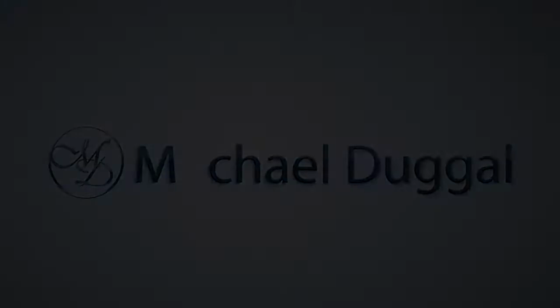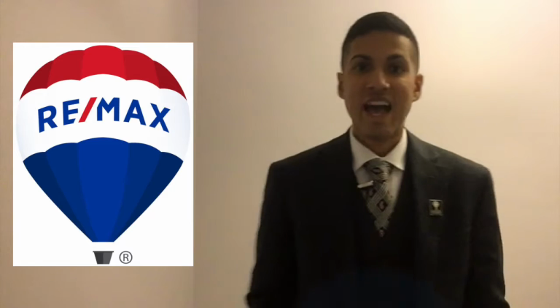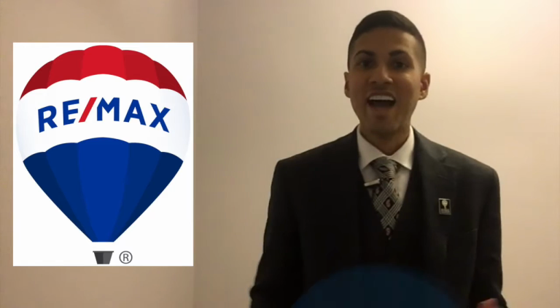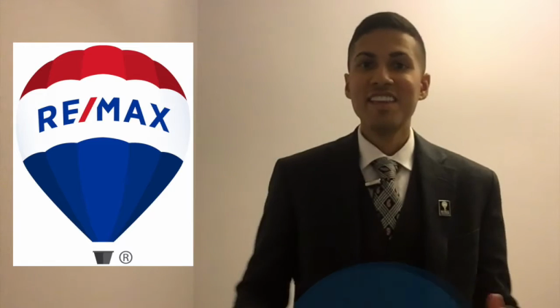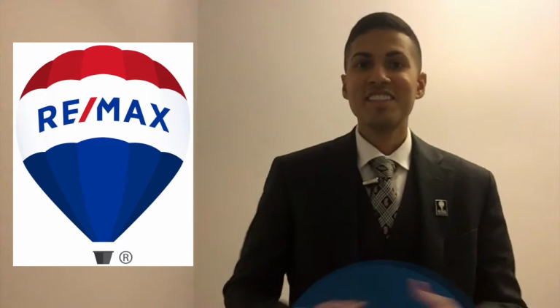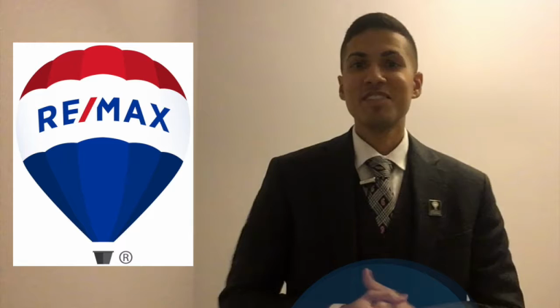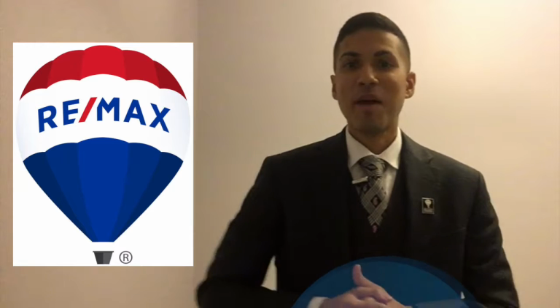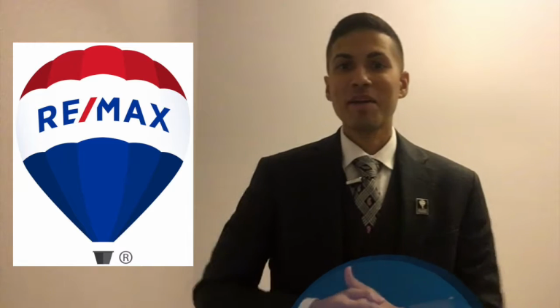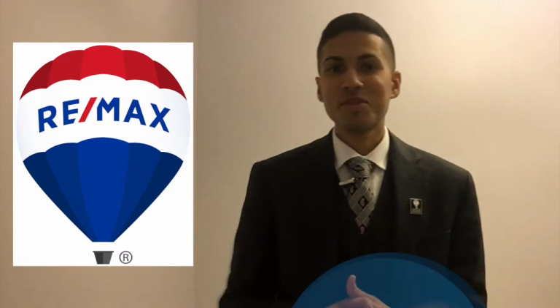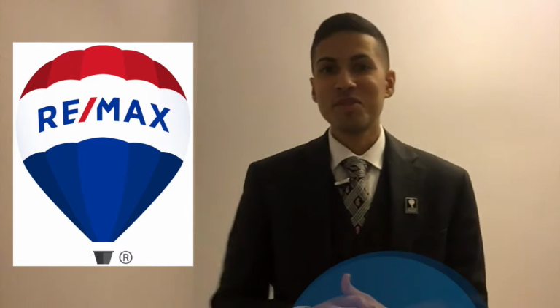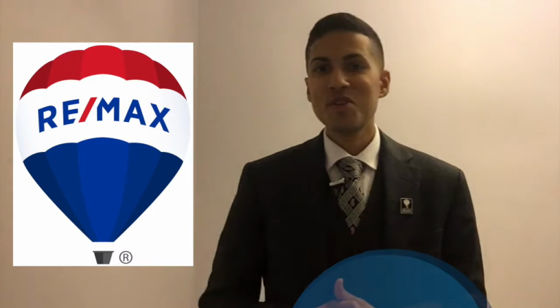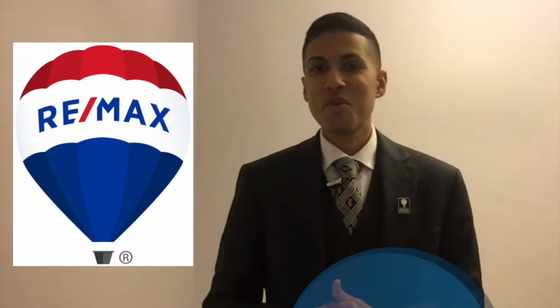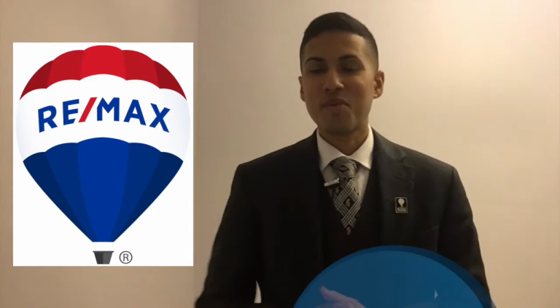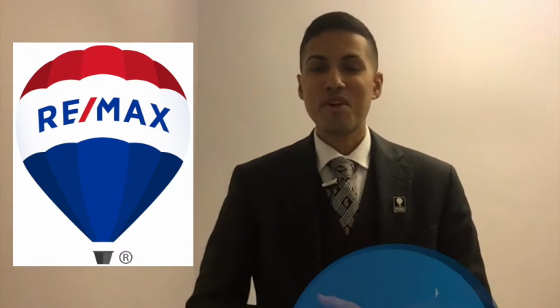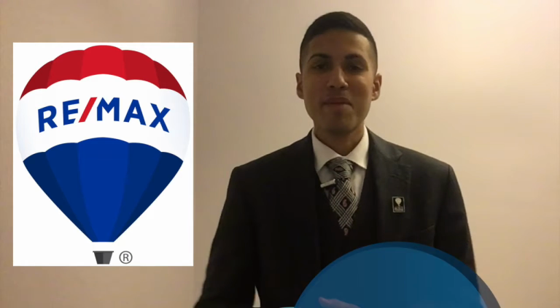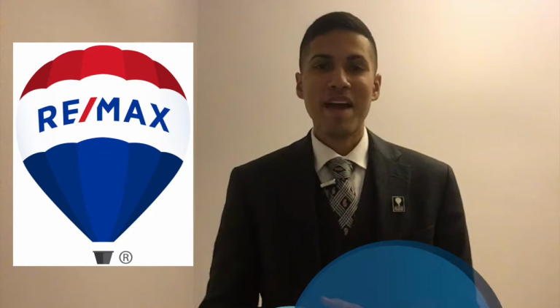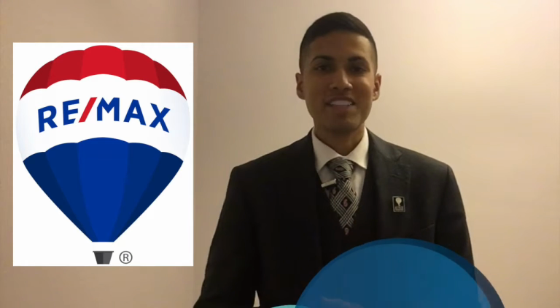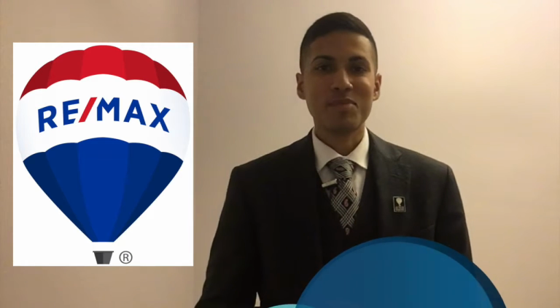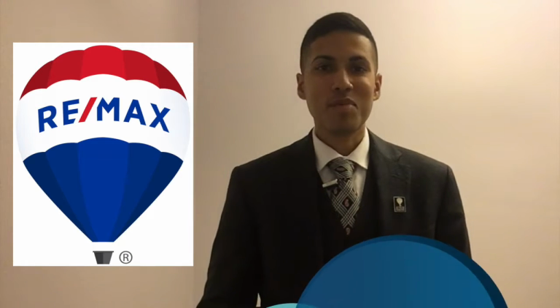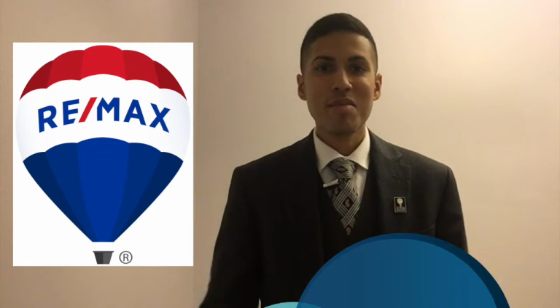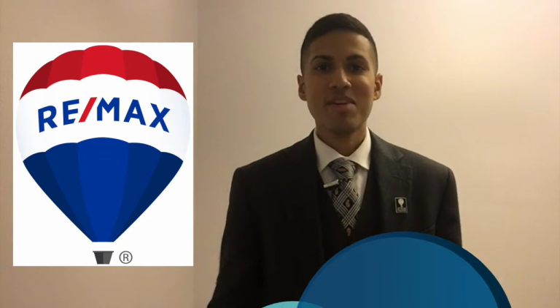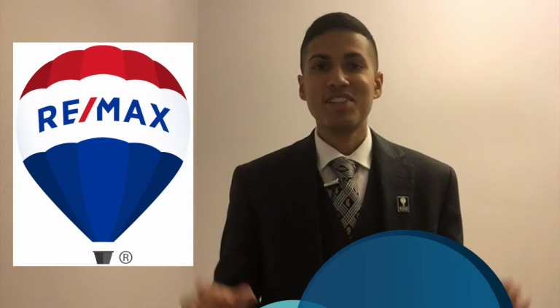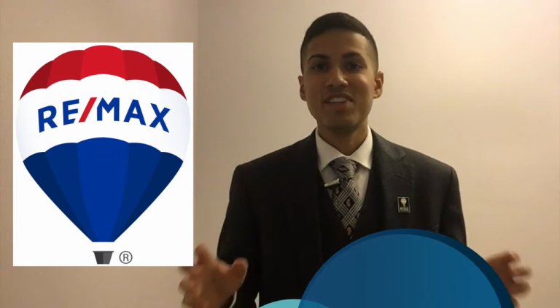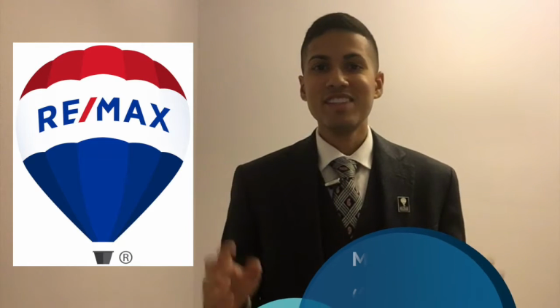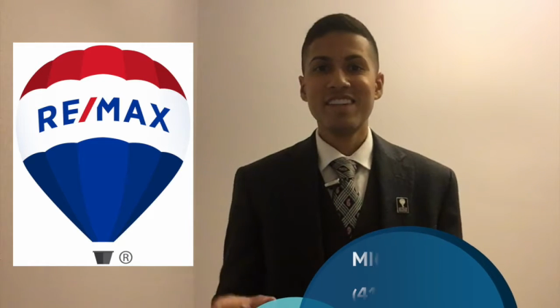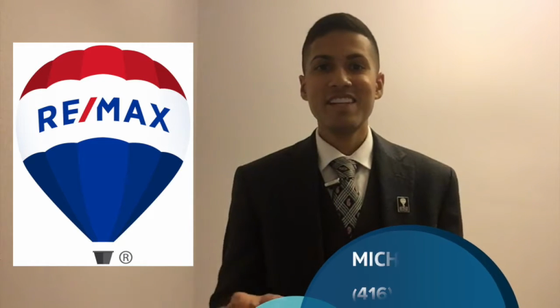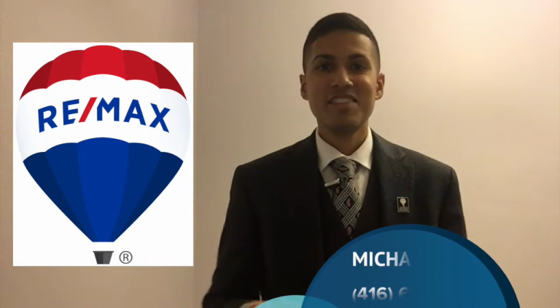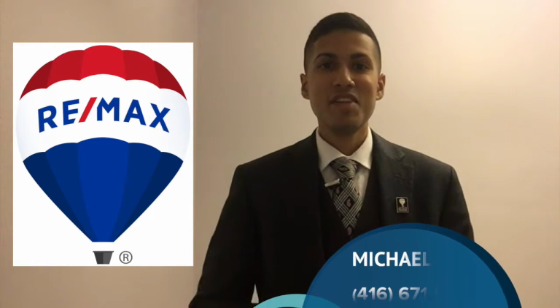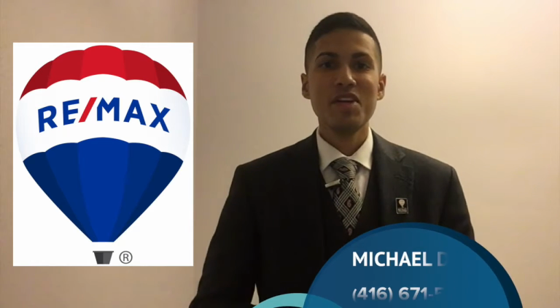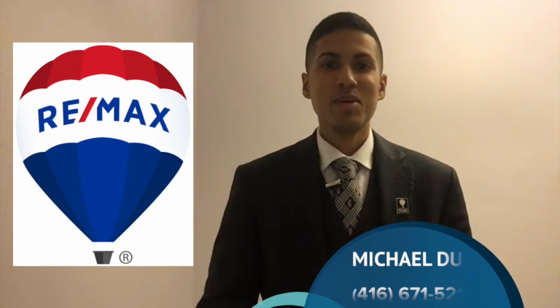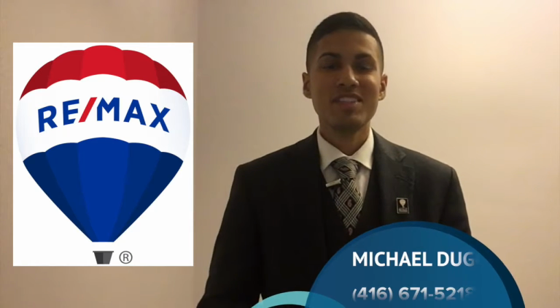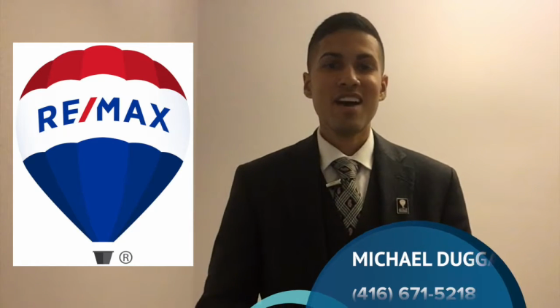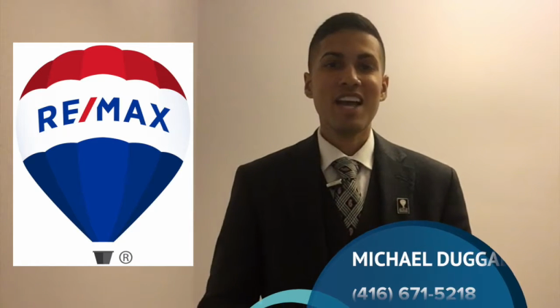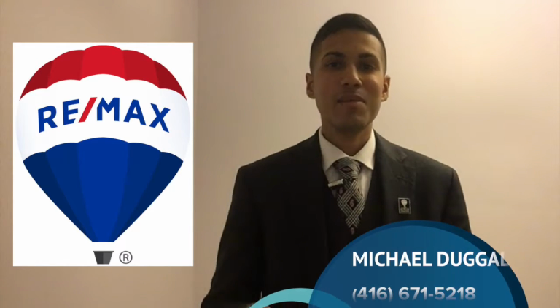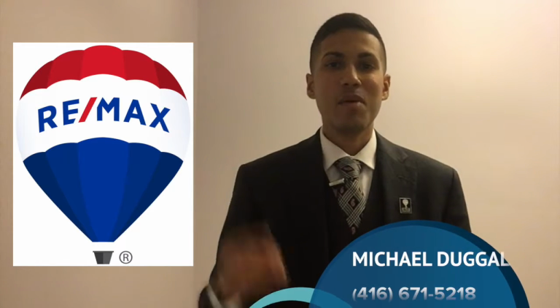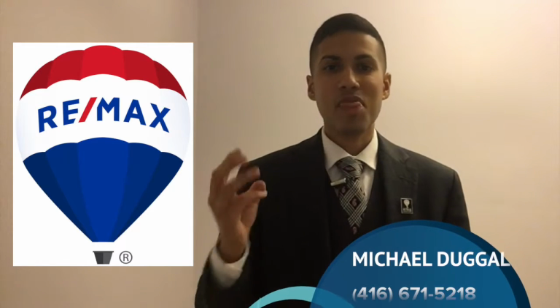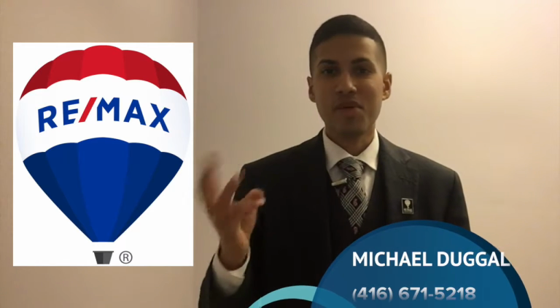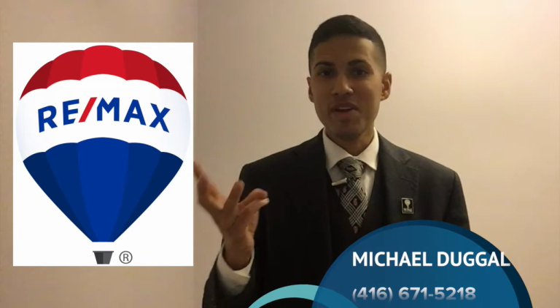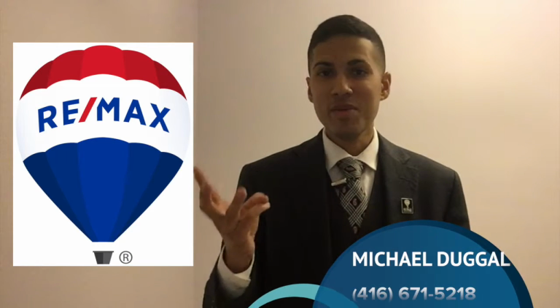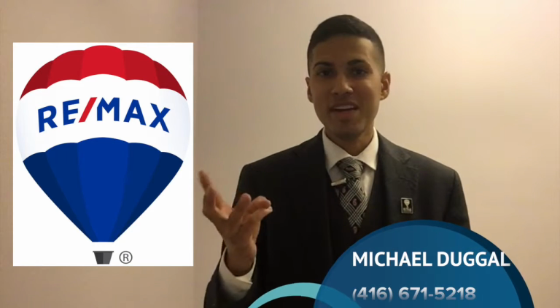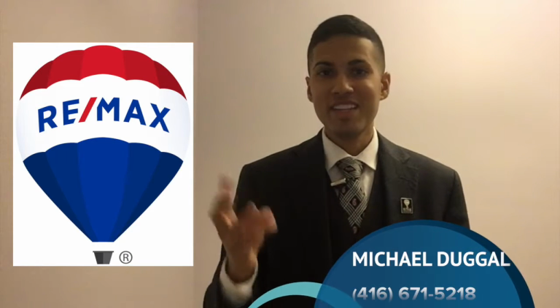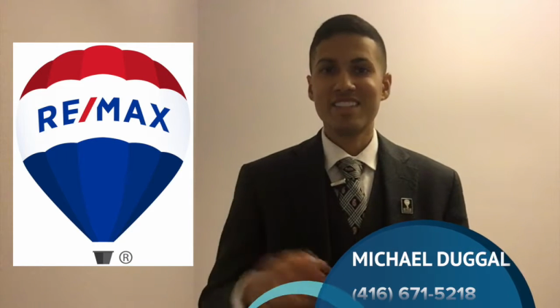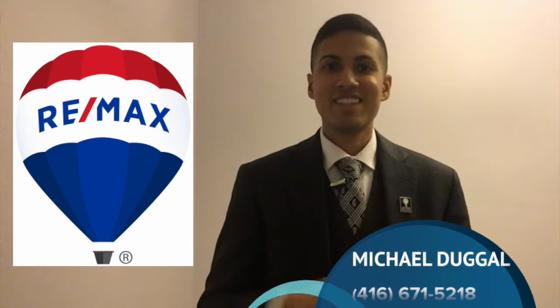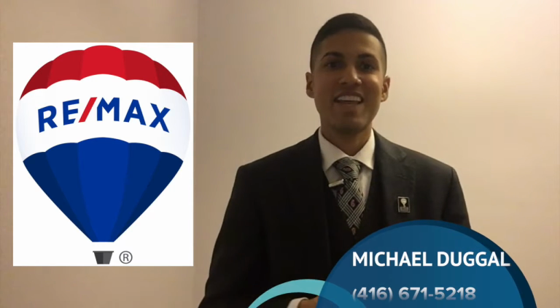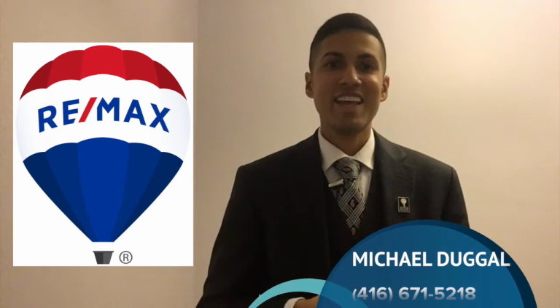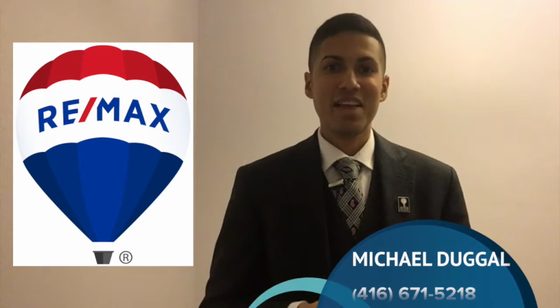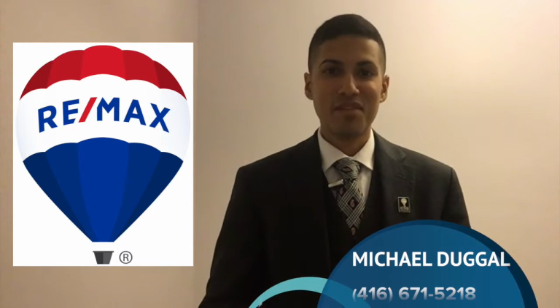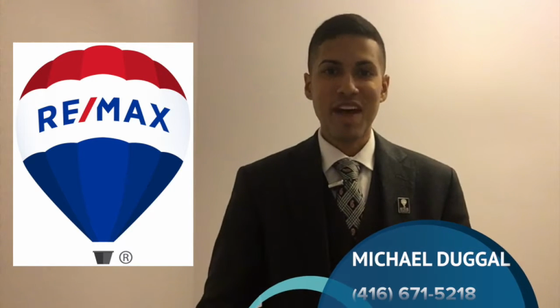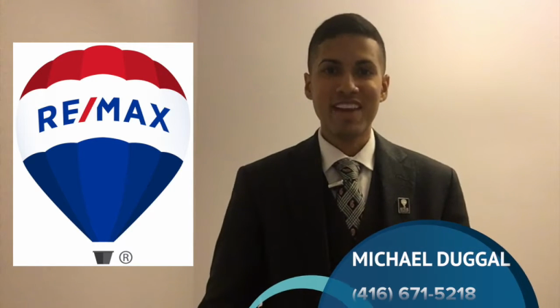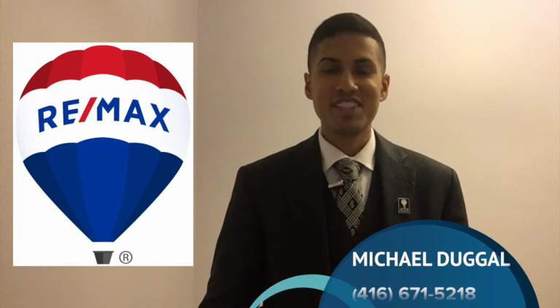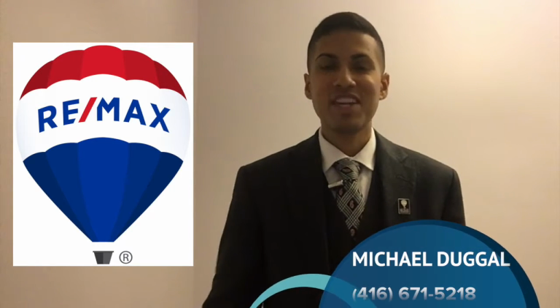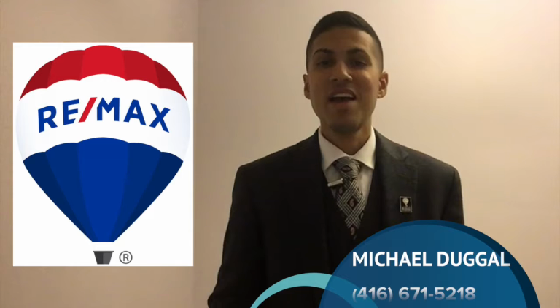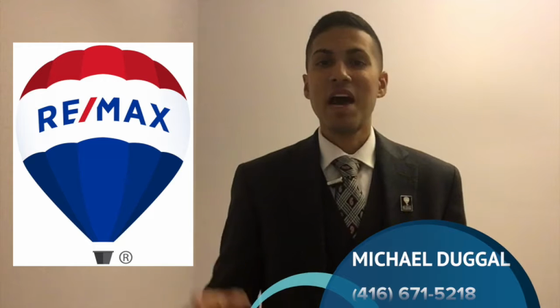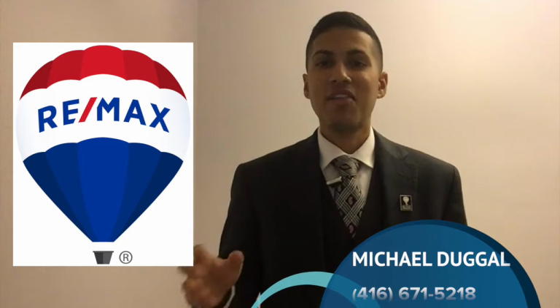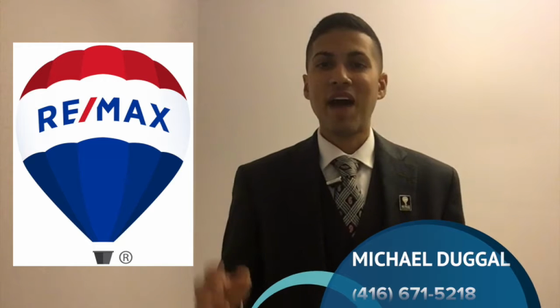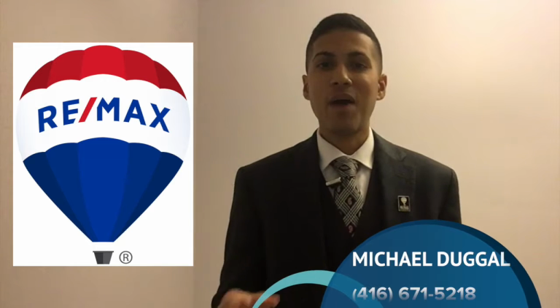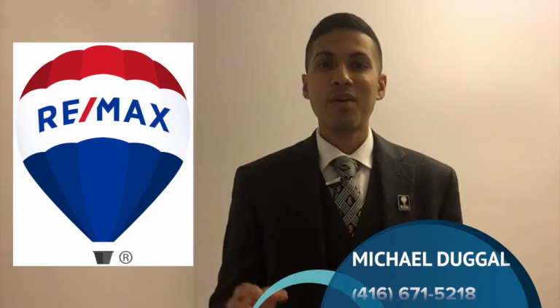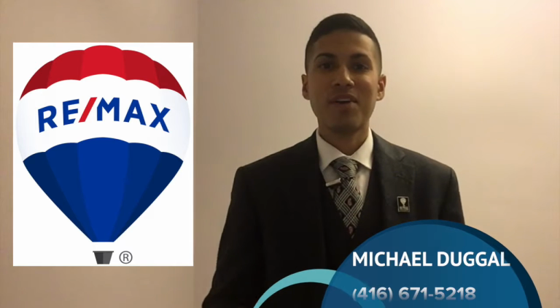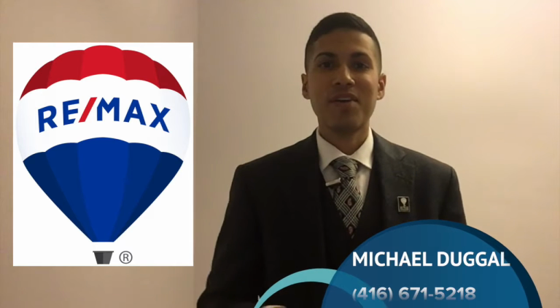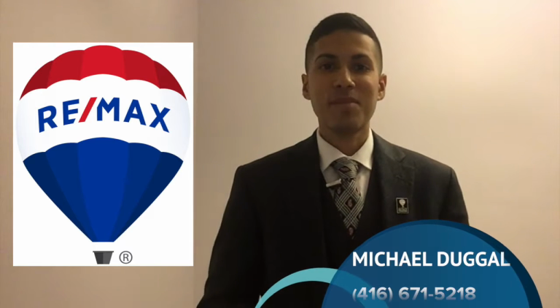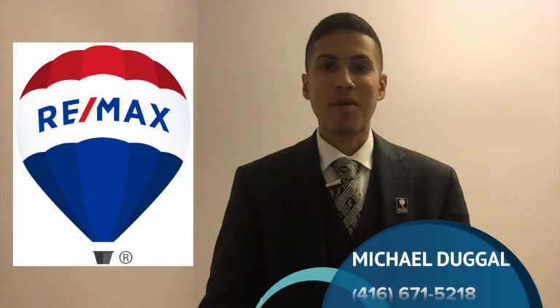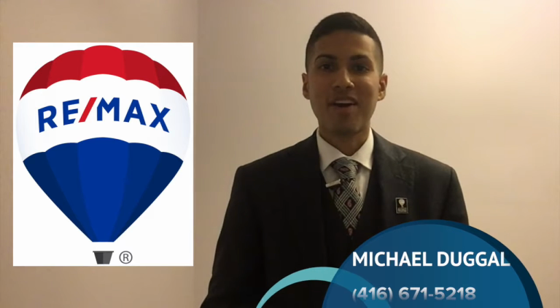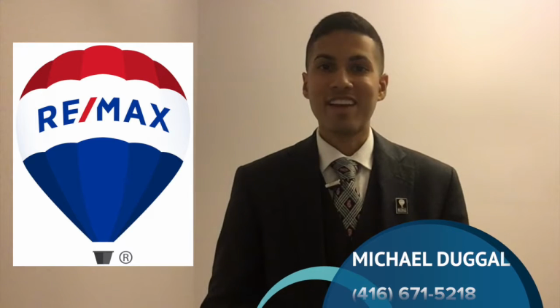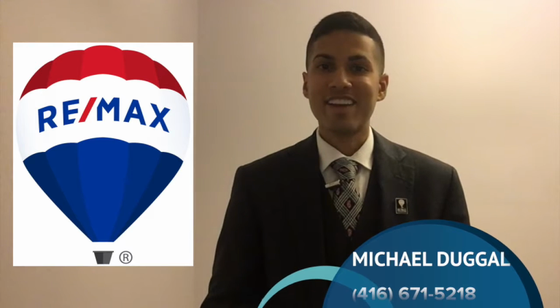Hi, this is Michael Dougal with REMAX Premier. During today's video, we're talking about three ways to take advantage of our current market.